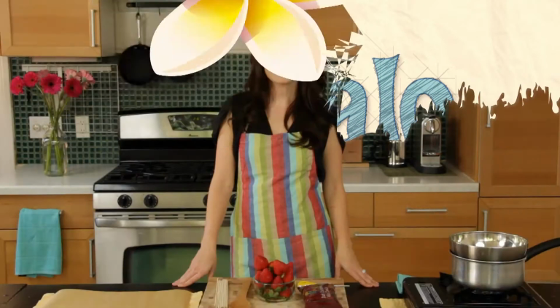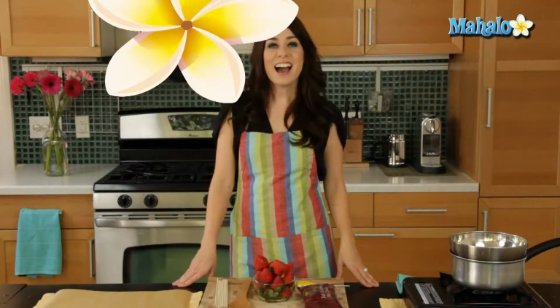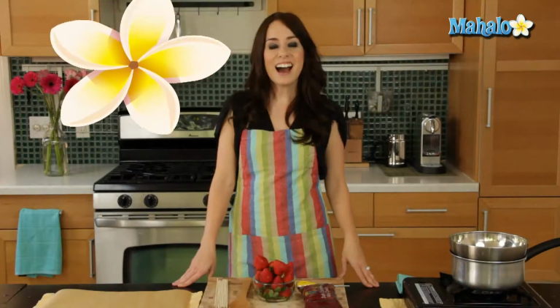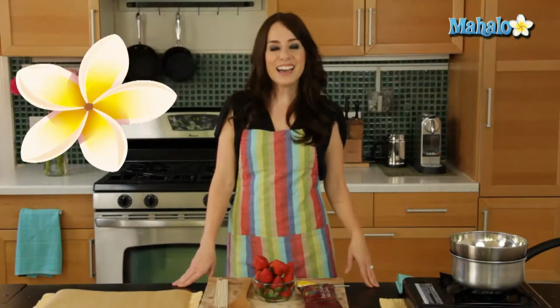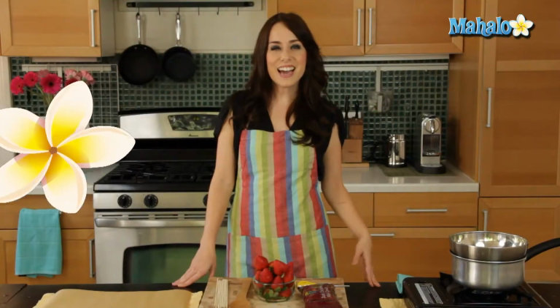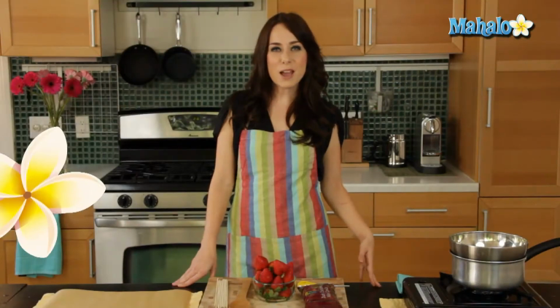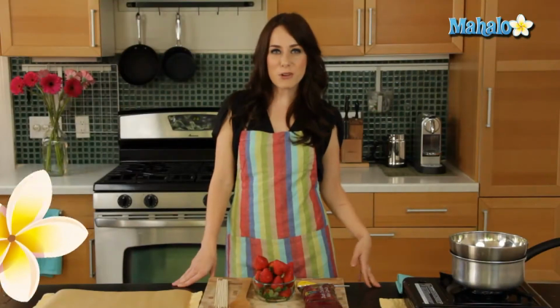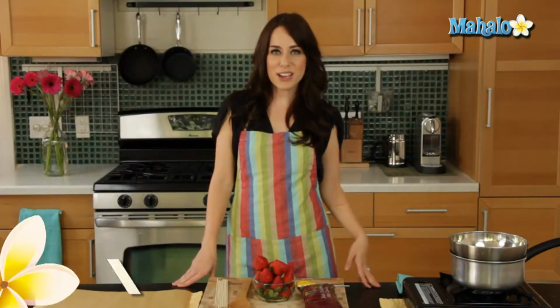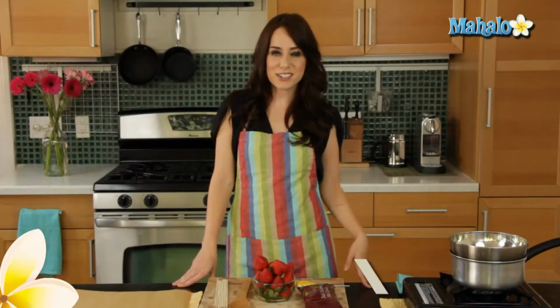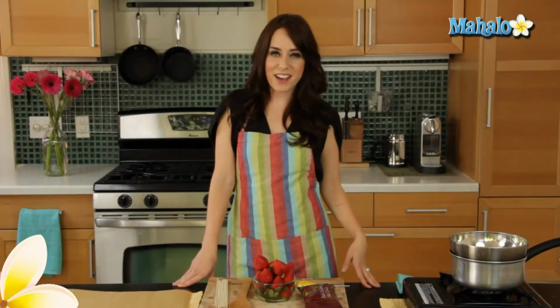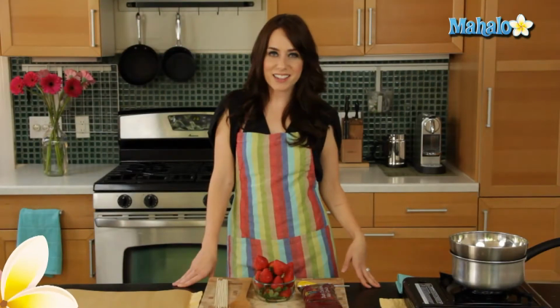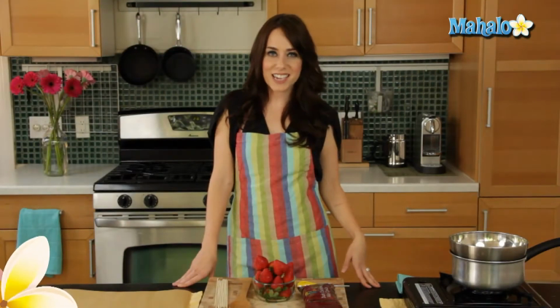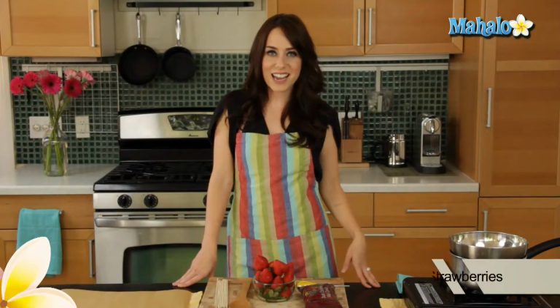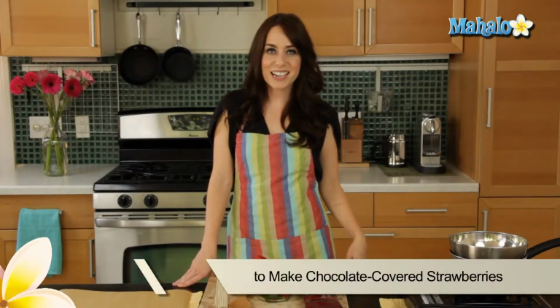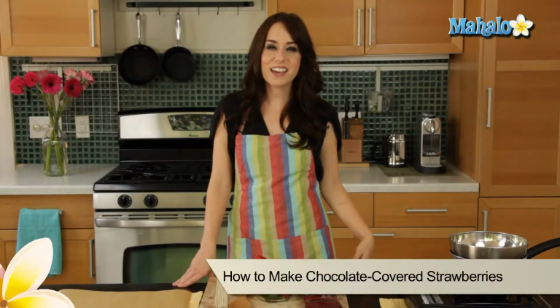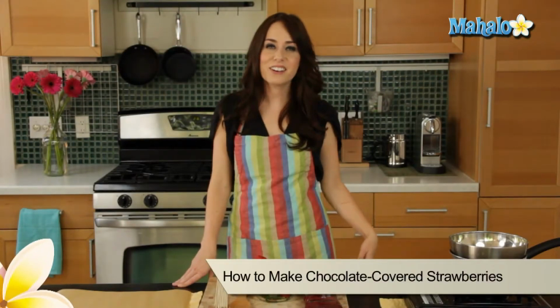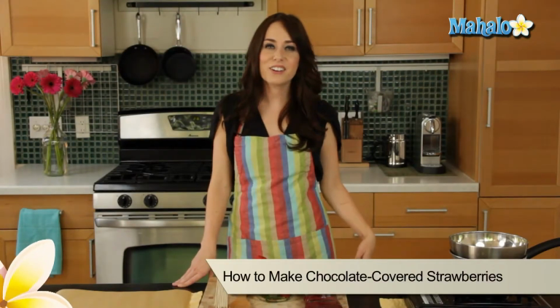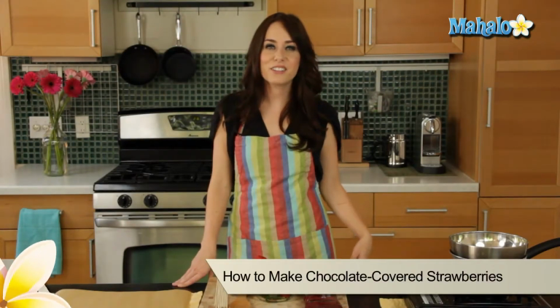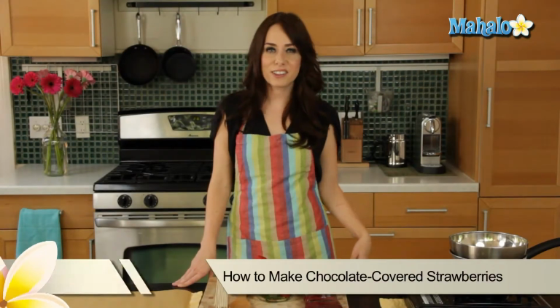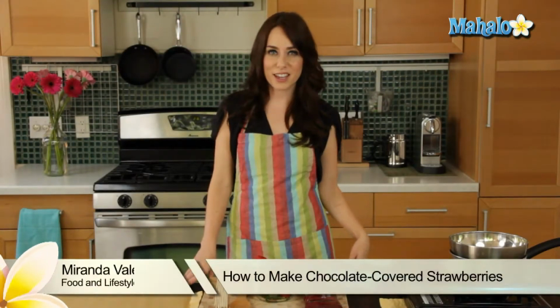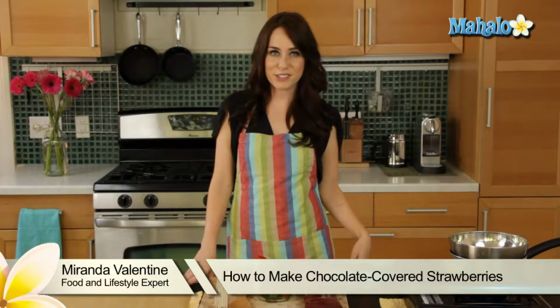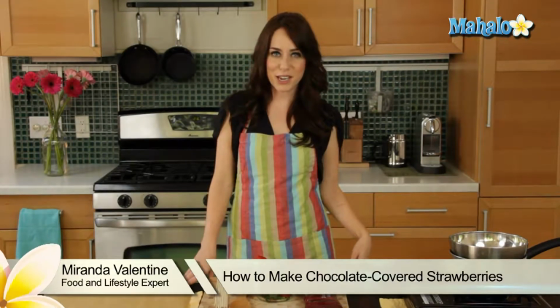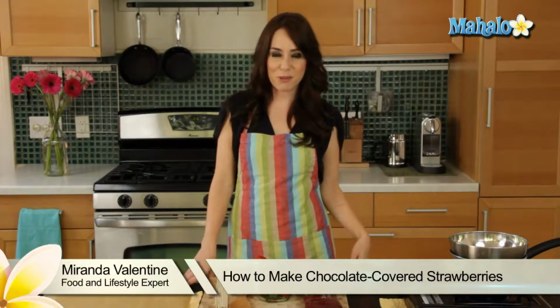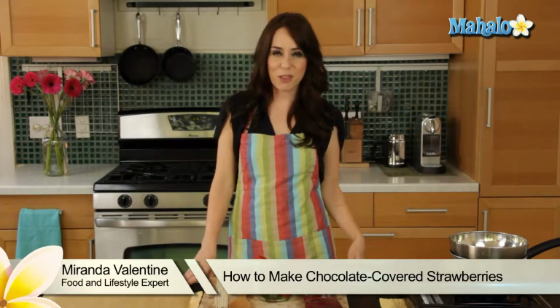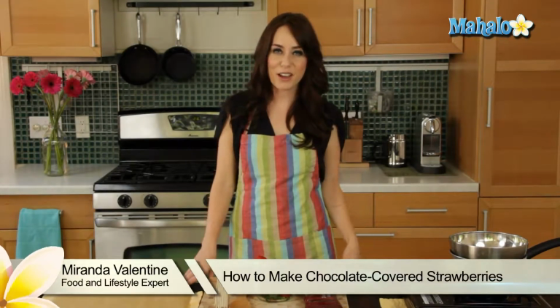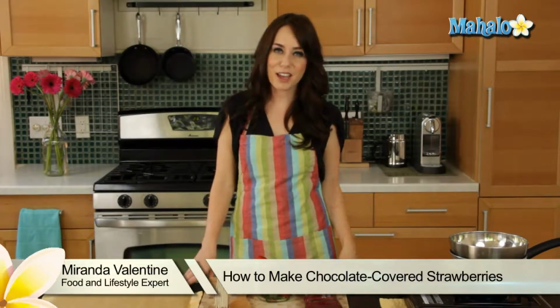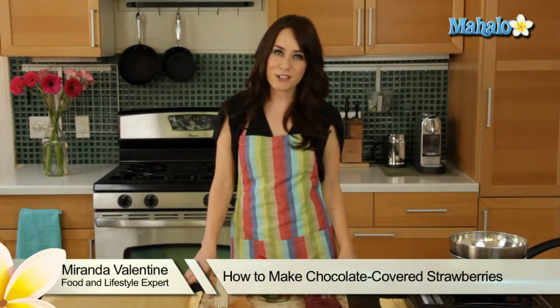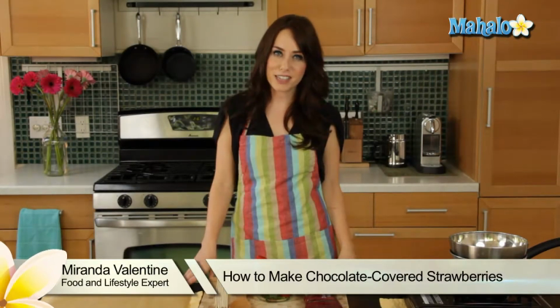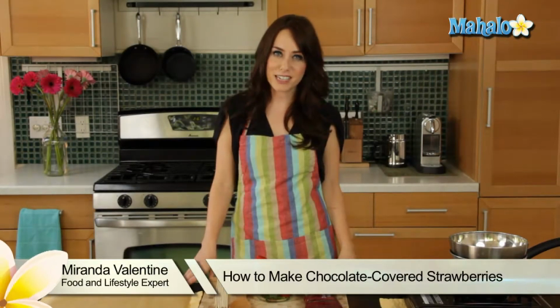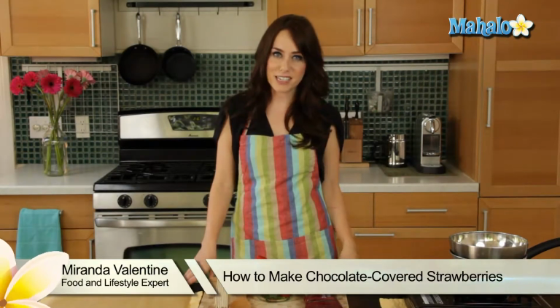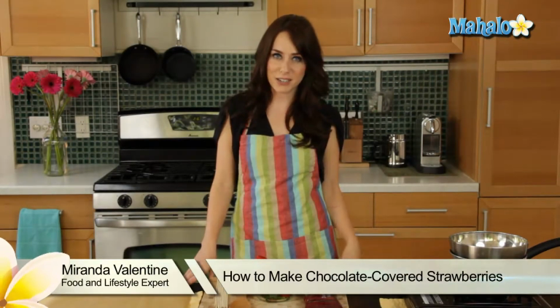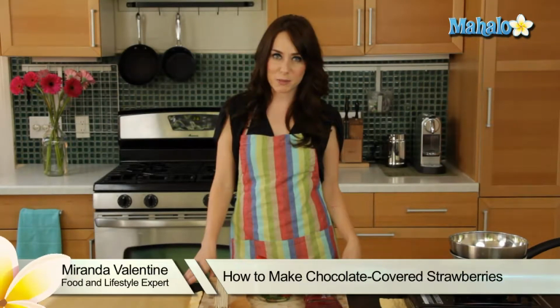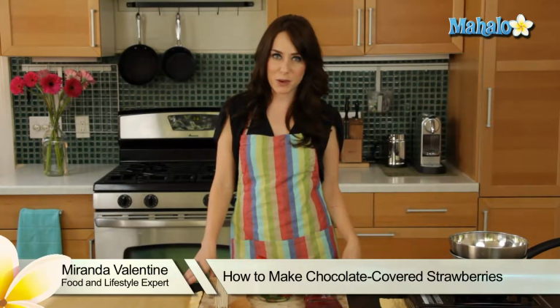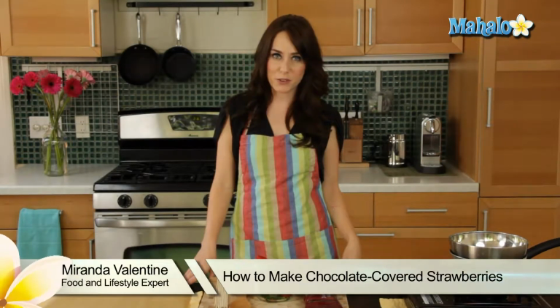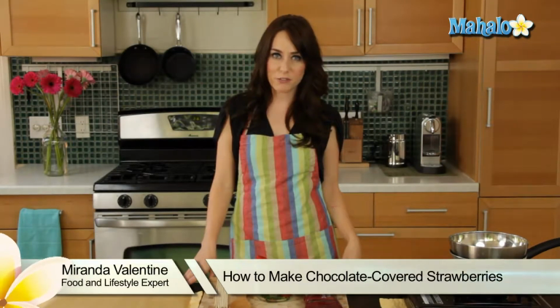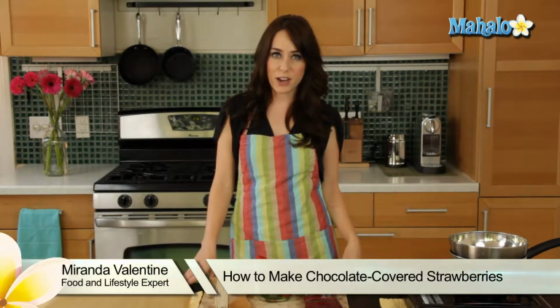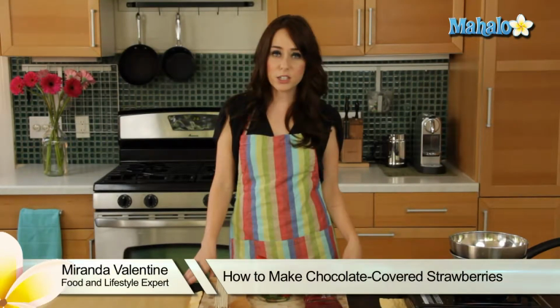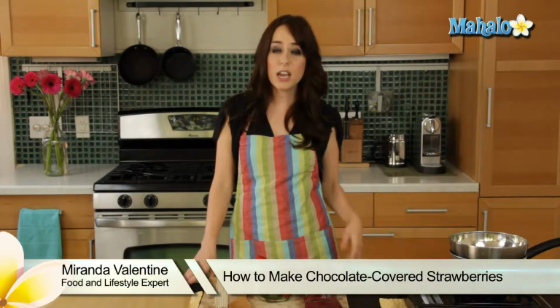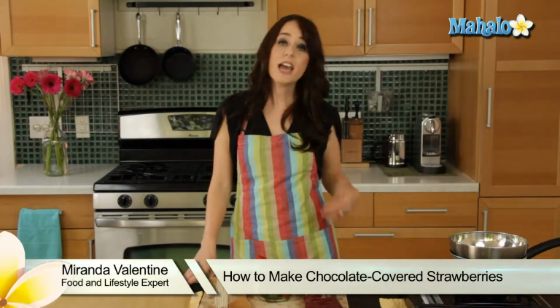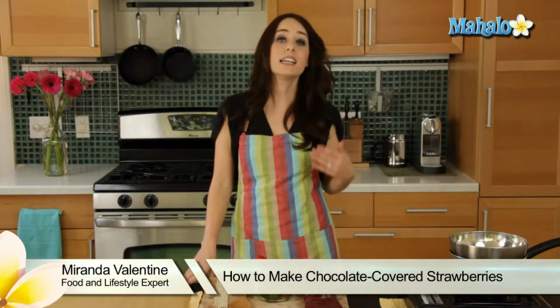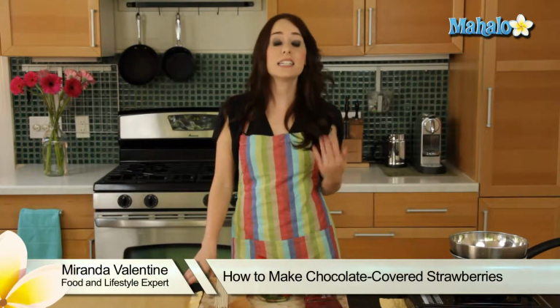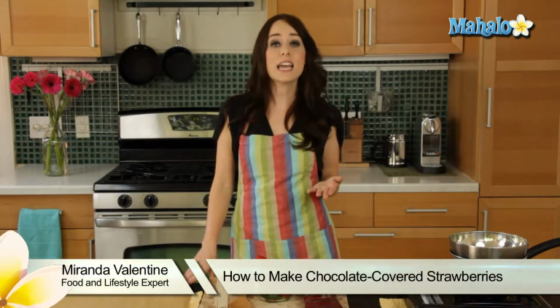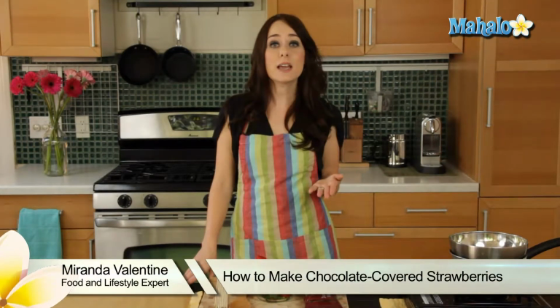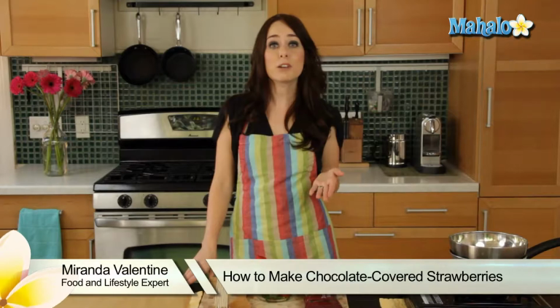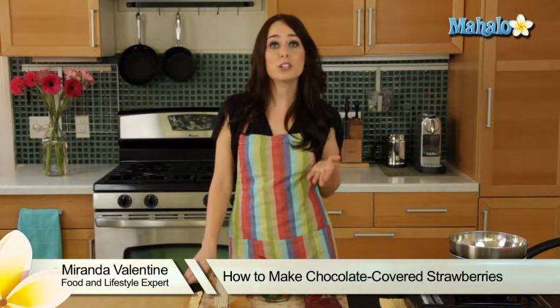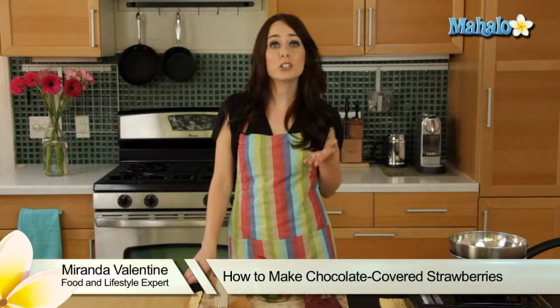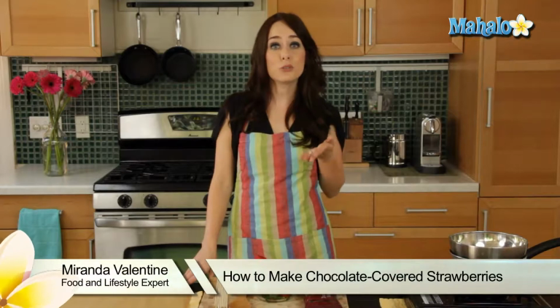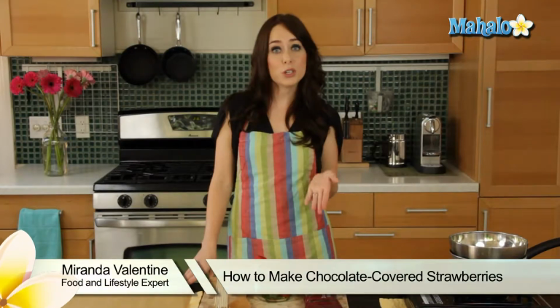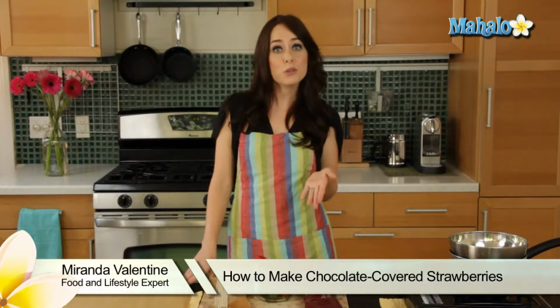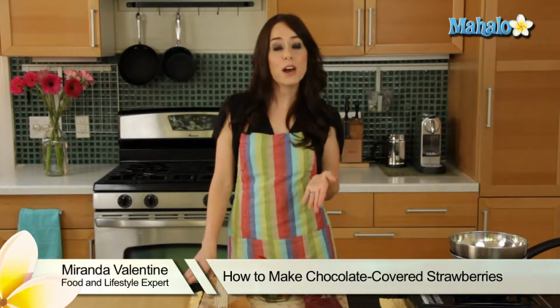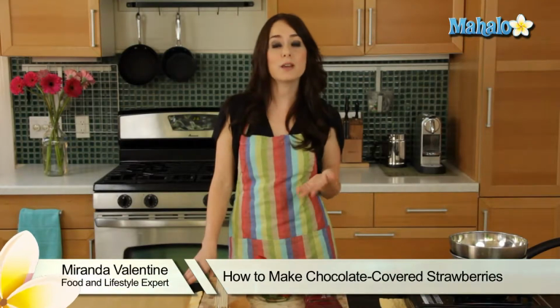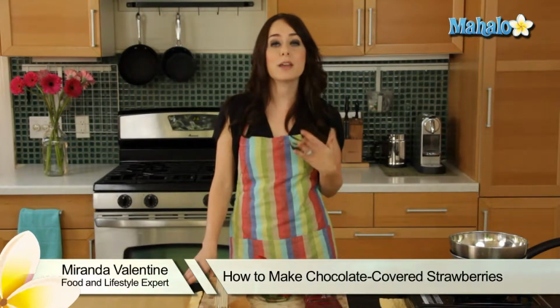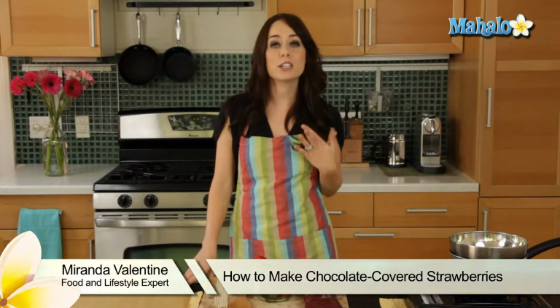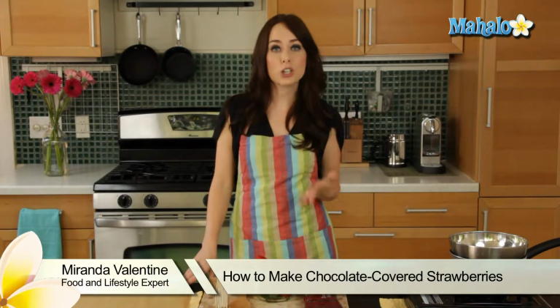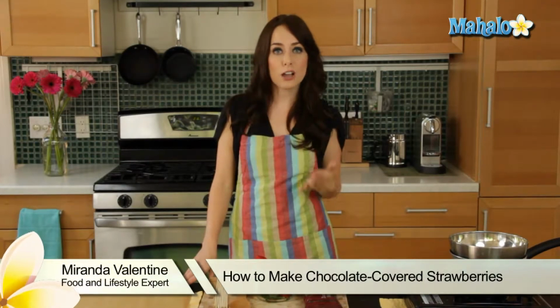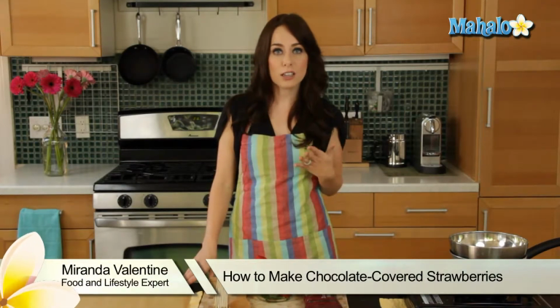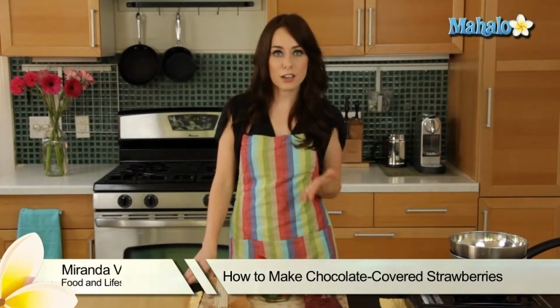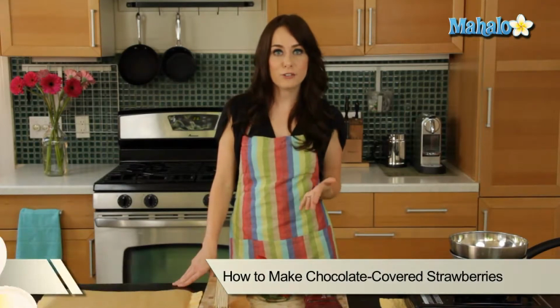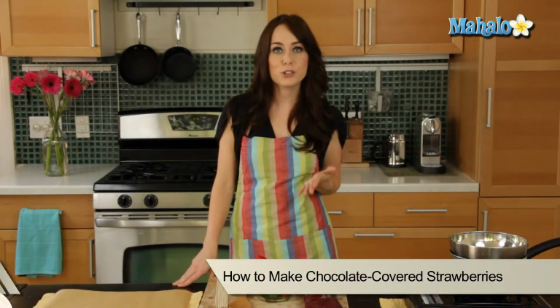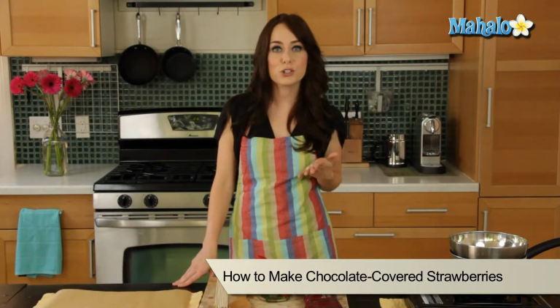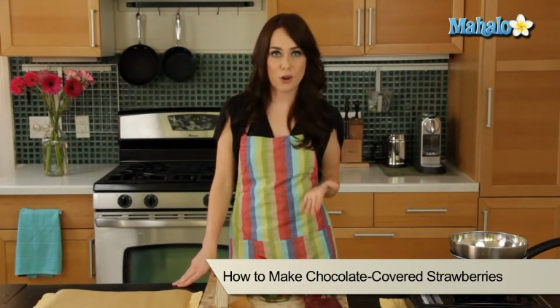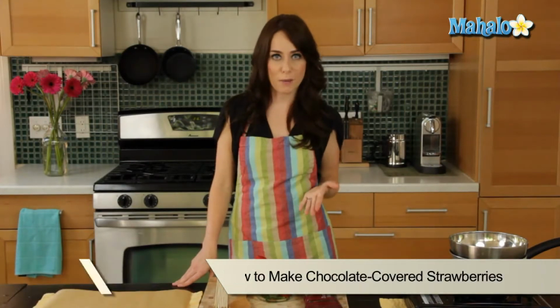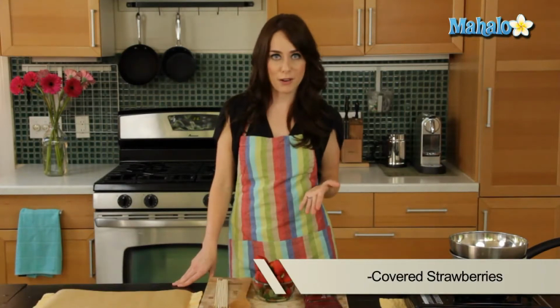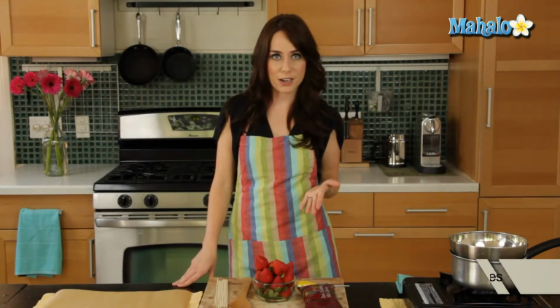Hi, I'm Miranda Valentine, editor of the lifestyle blog Everything Sounds Better in French, and today I'm going to show you how to make chocolate covered strawberries.